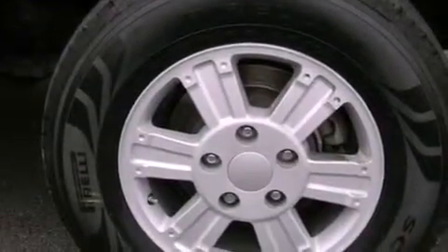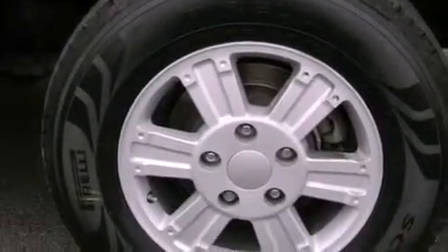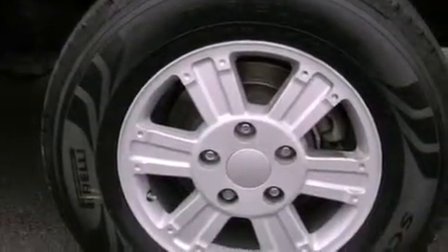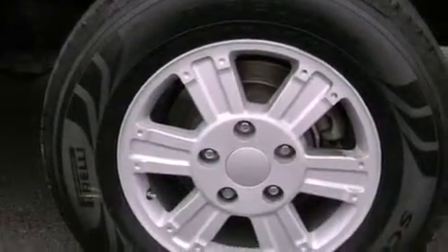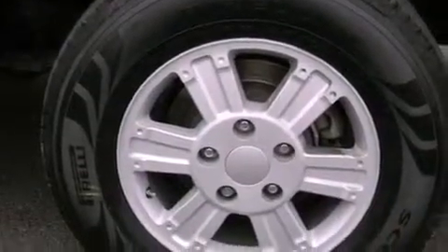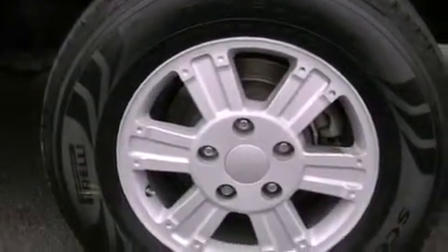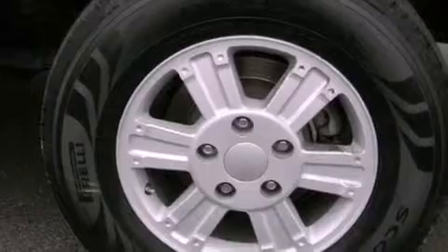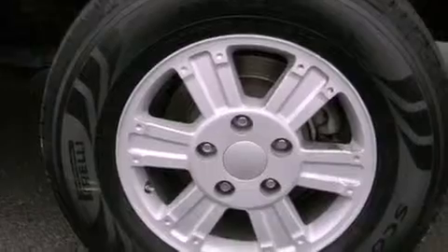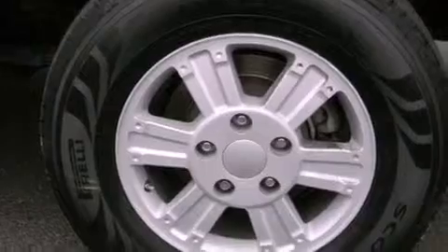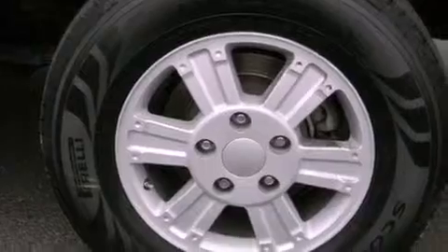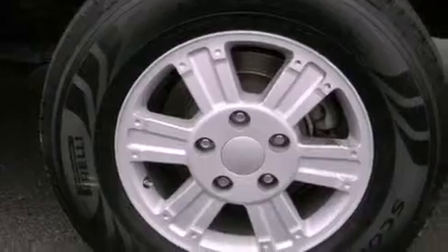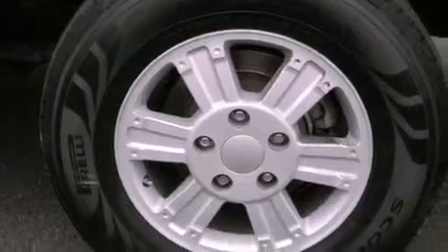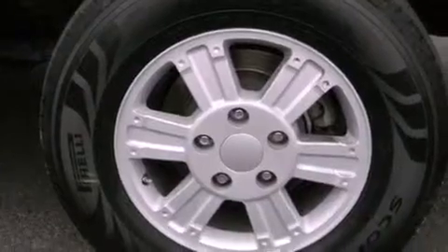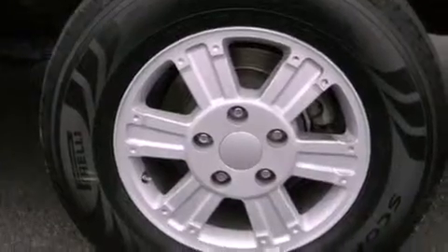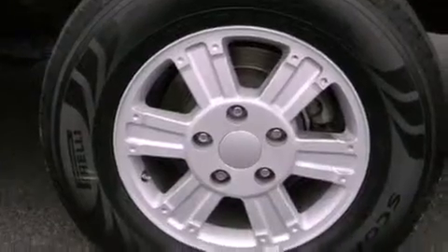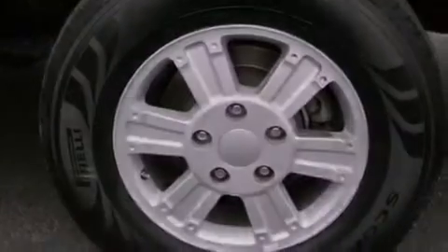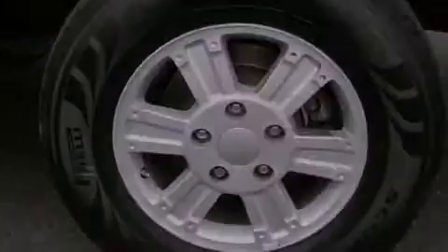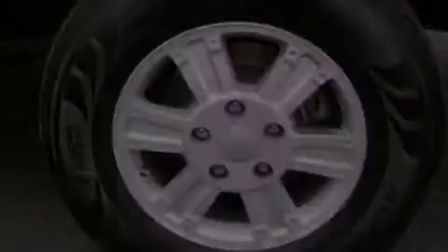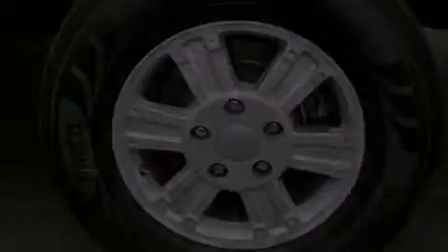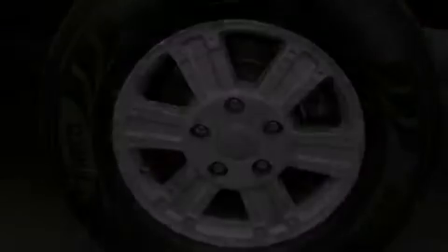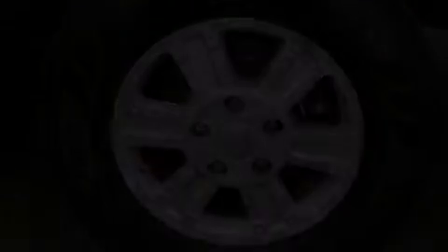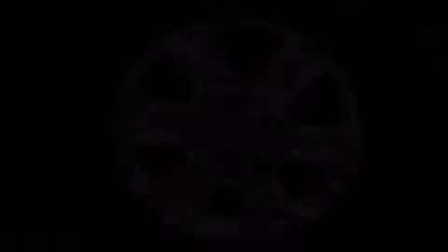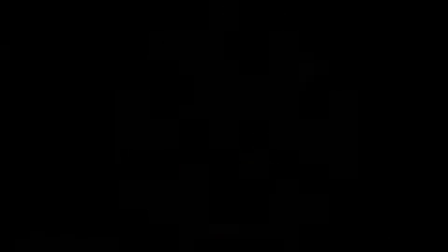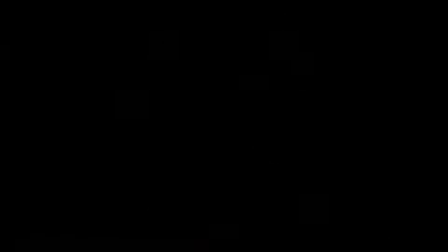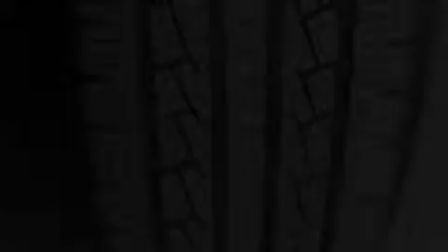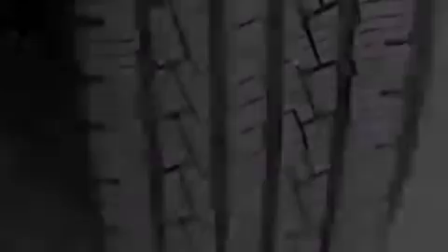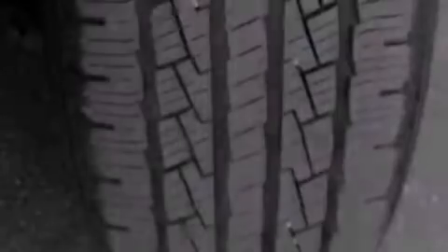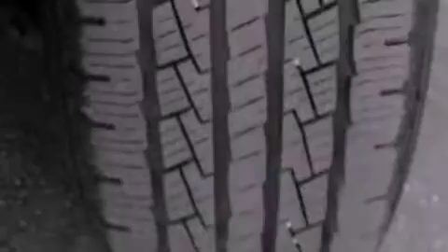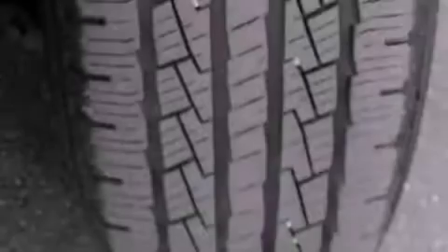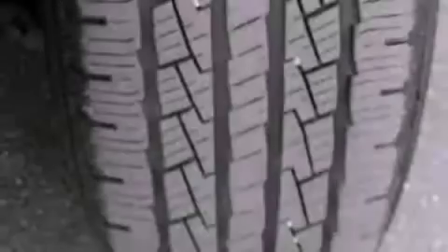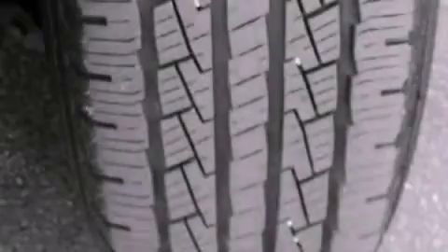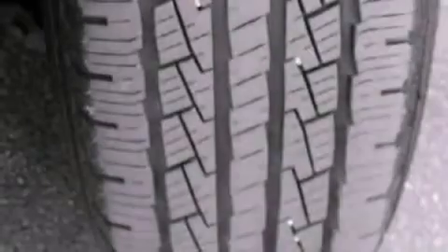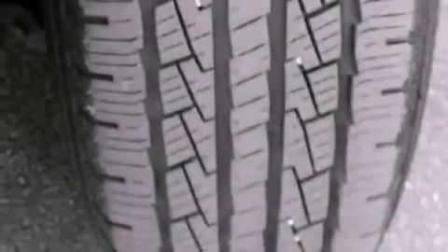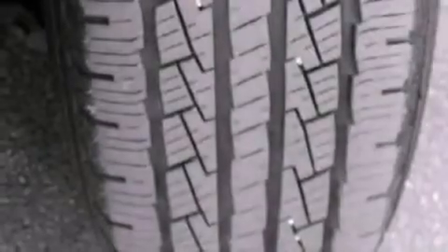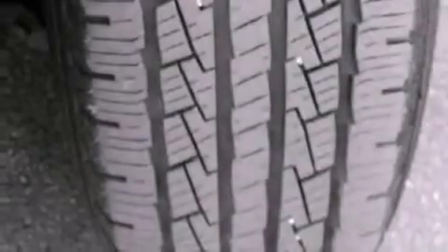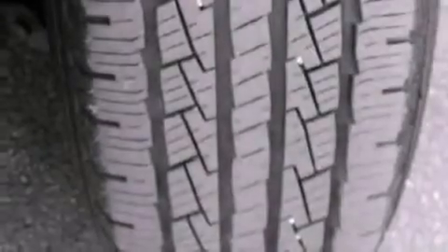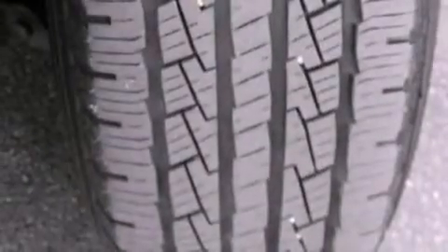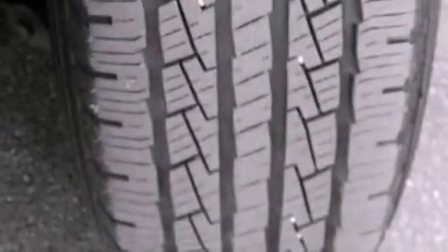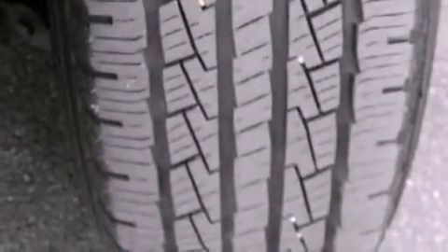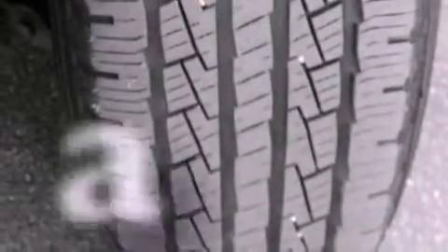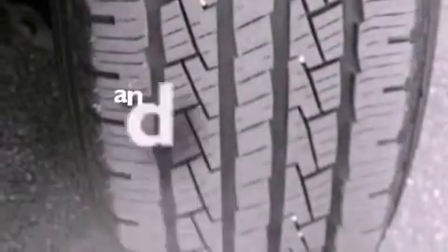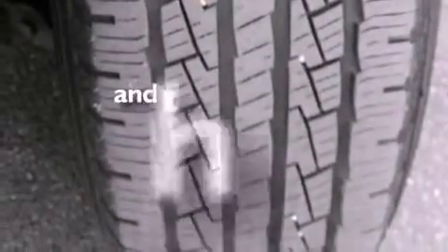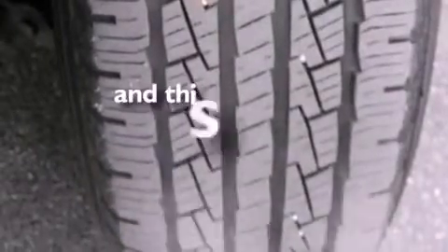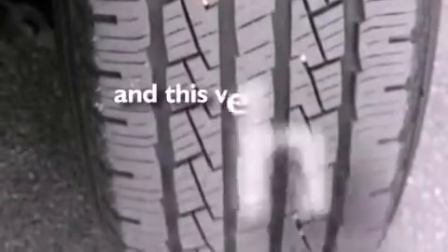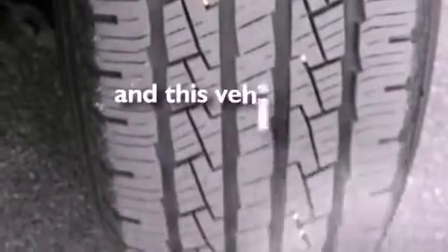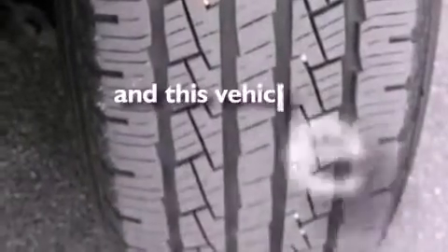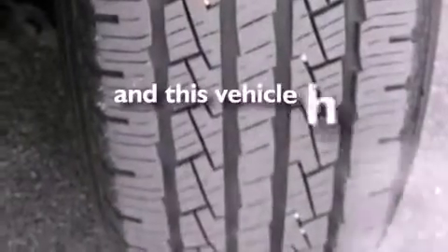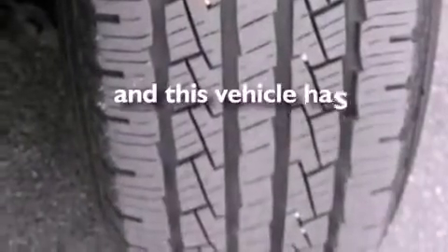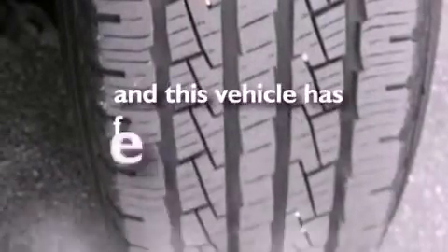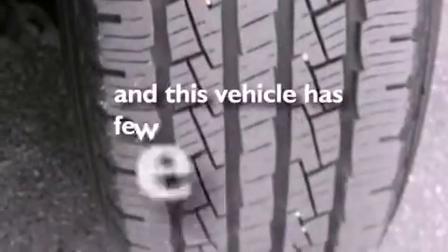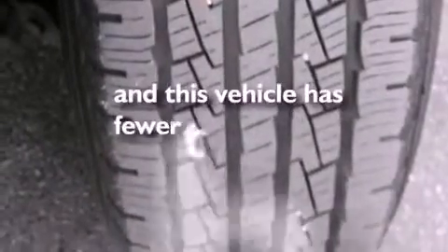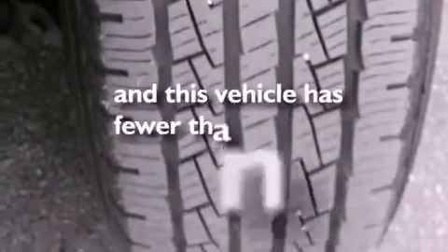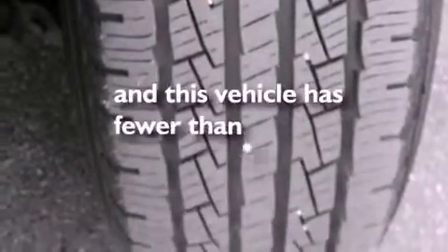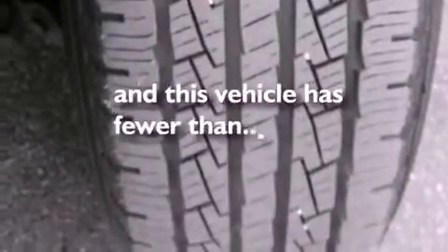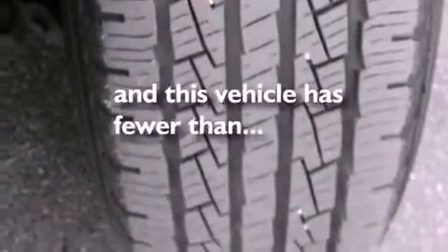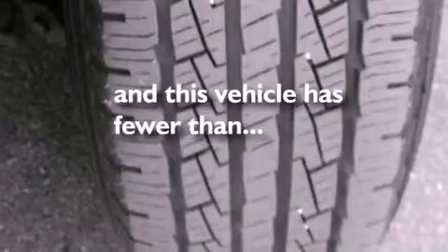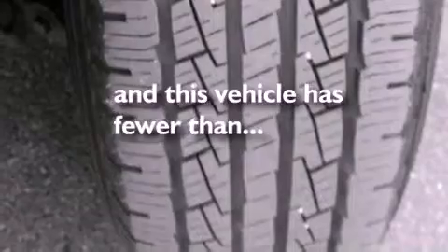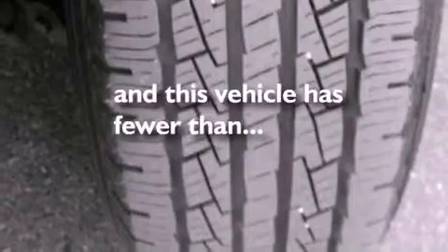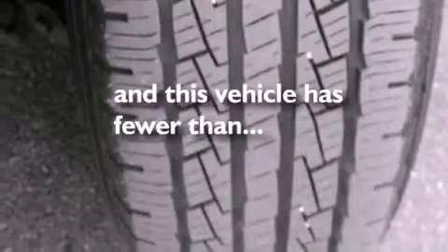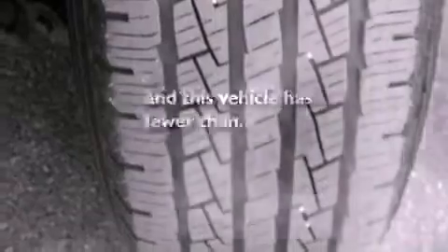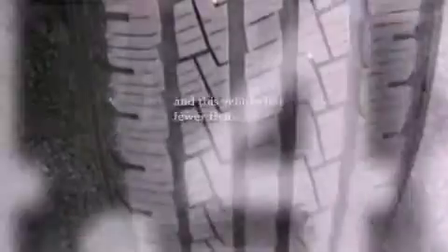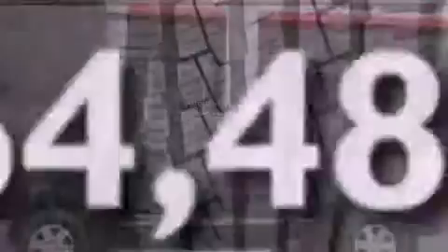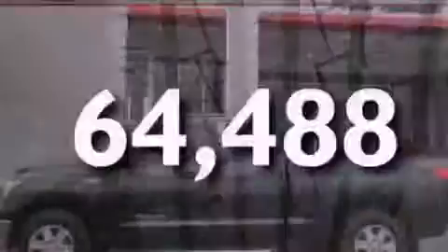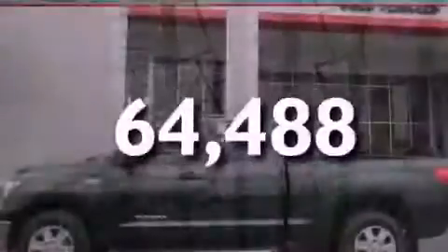Side impact airbags, an illuminated entry system, and this vehicle has less than 65,000 miles.